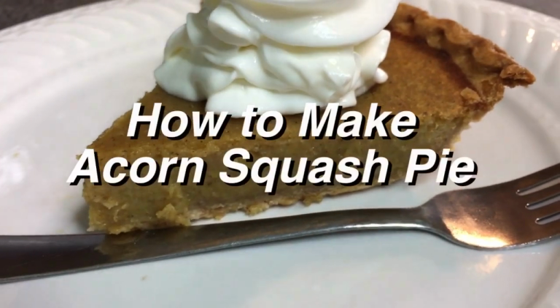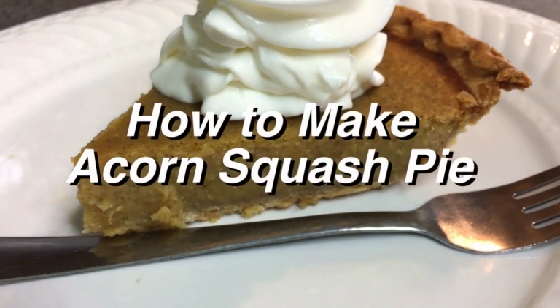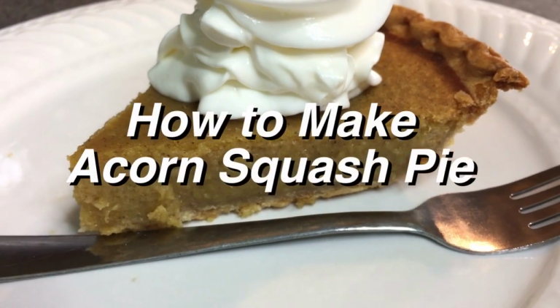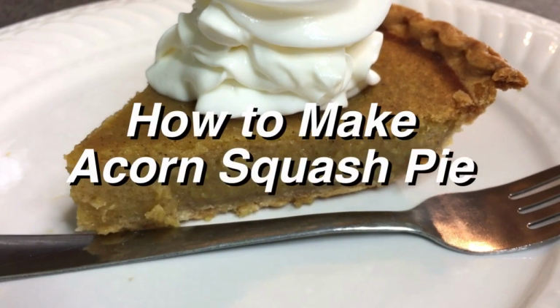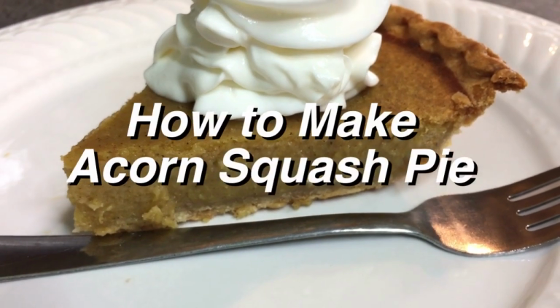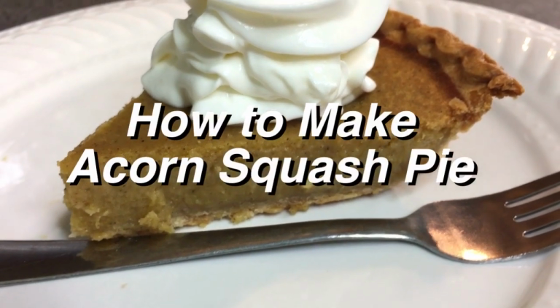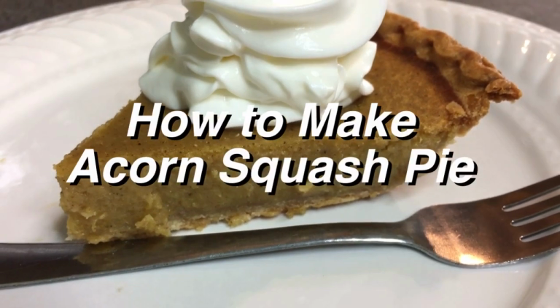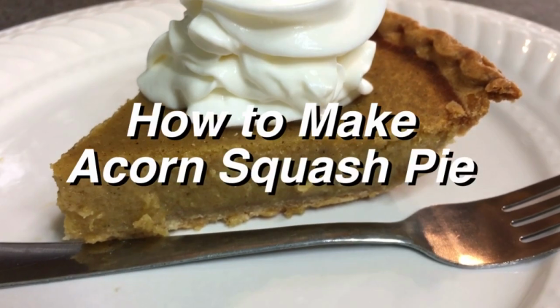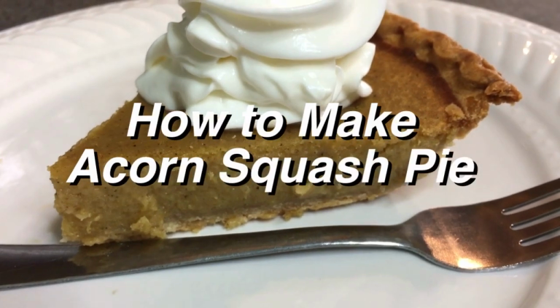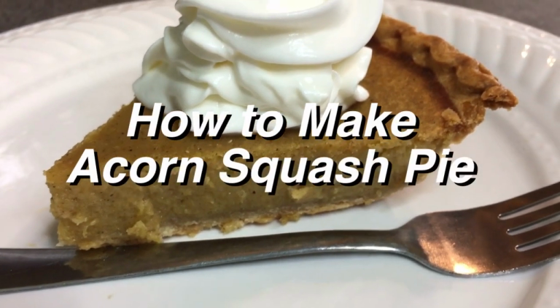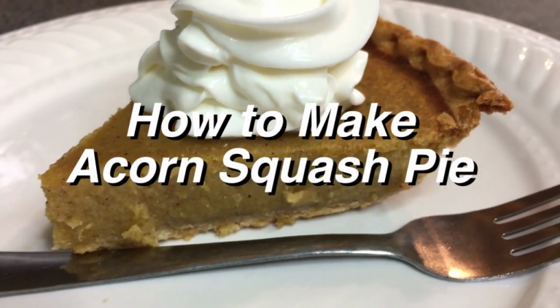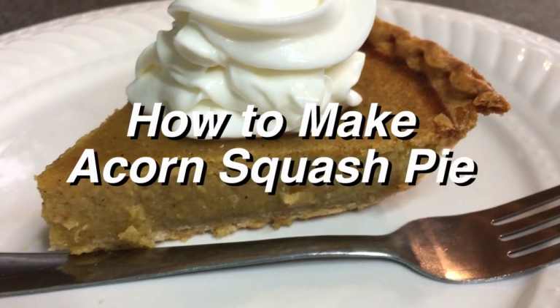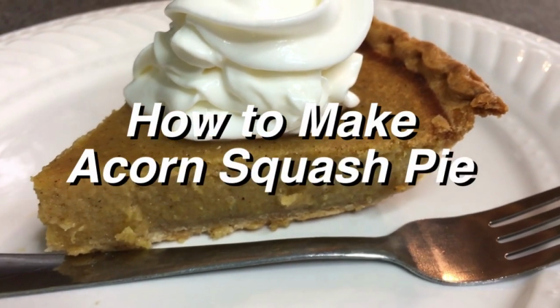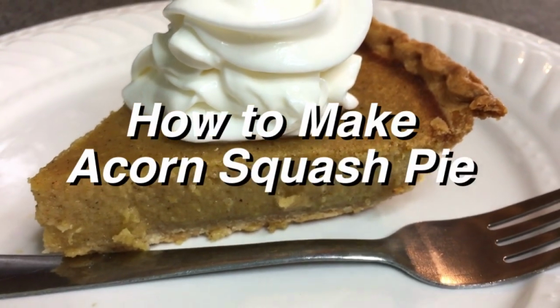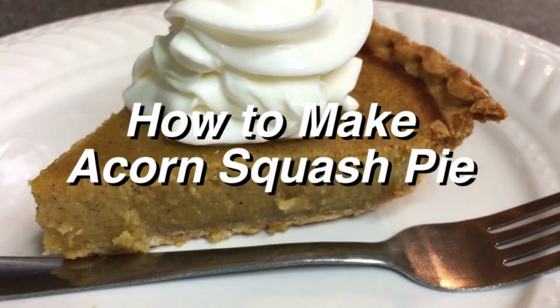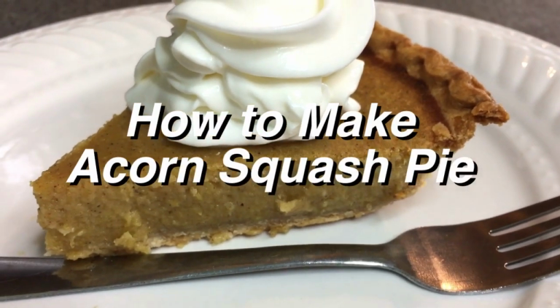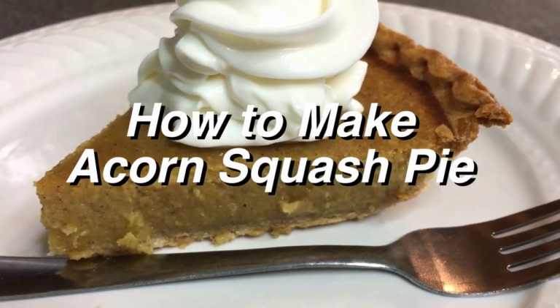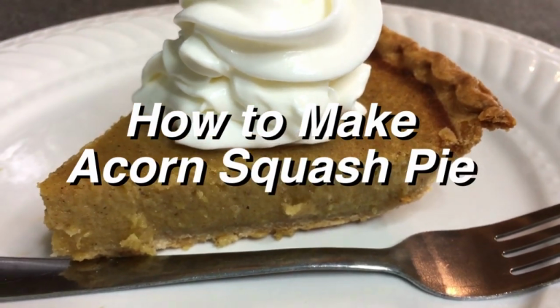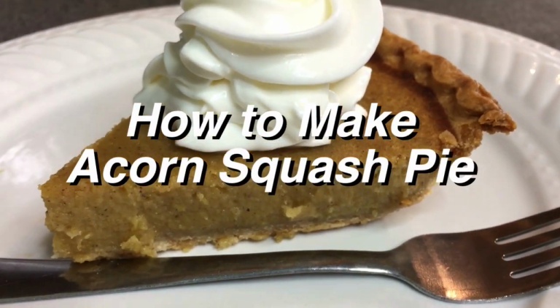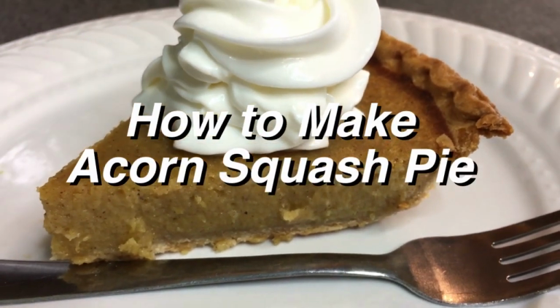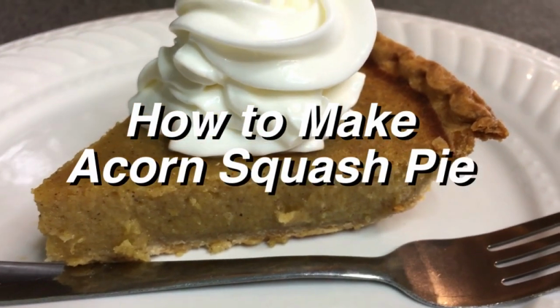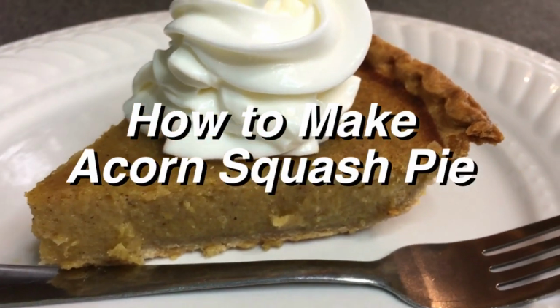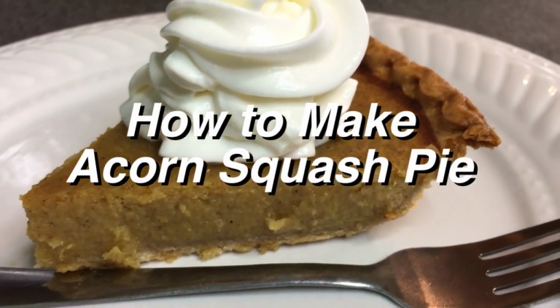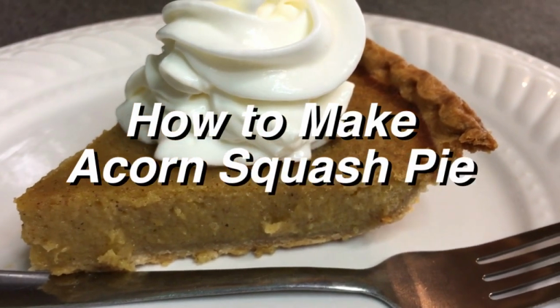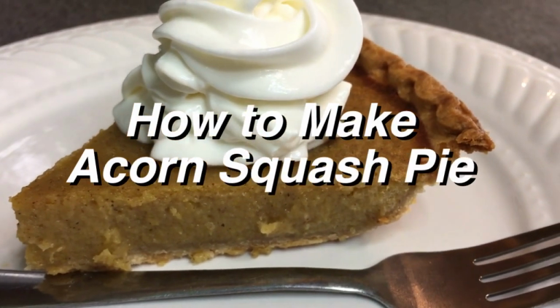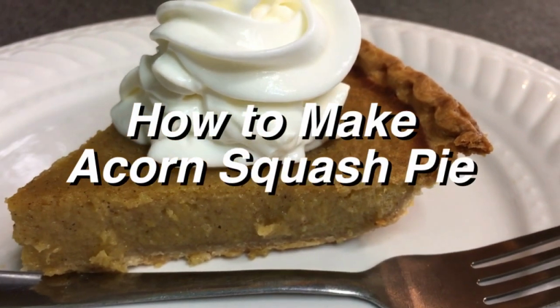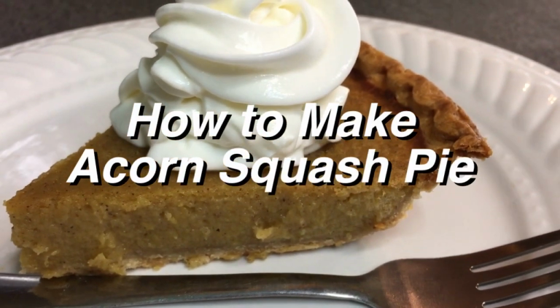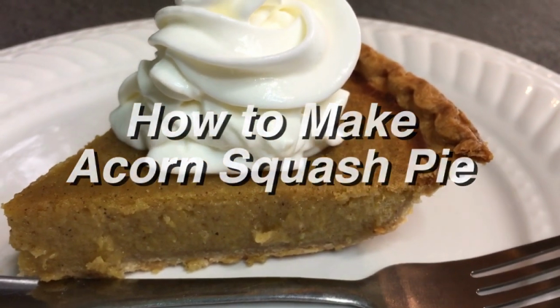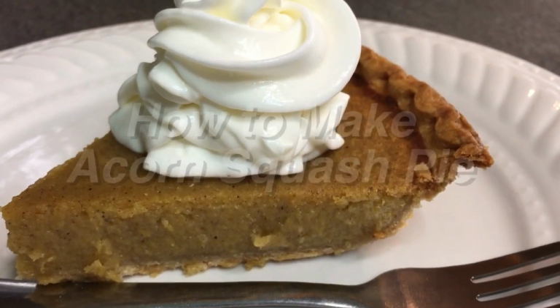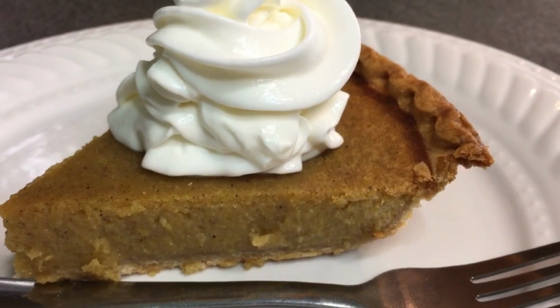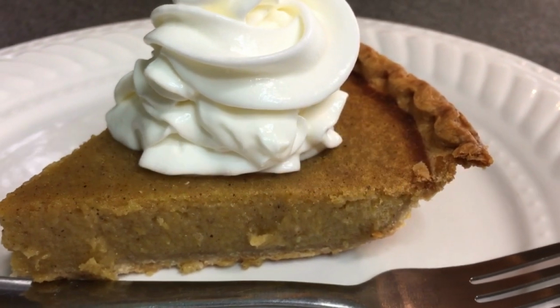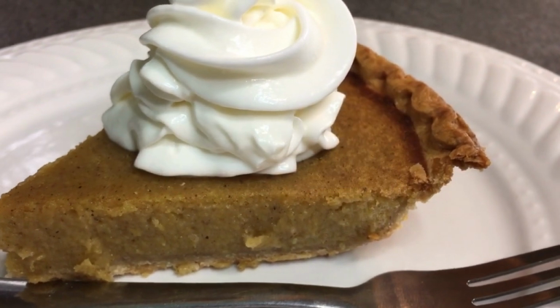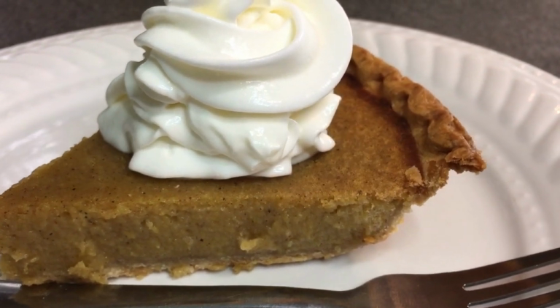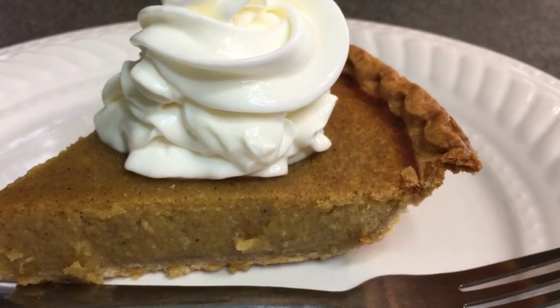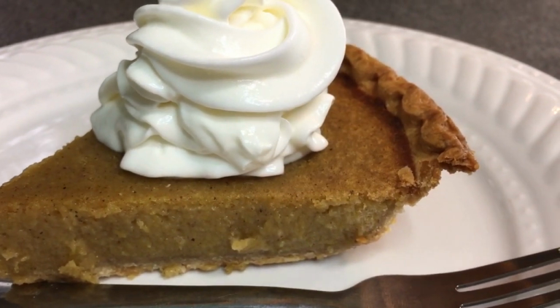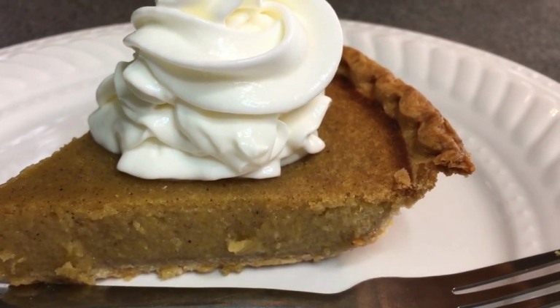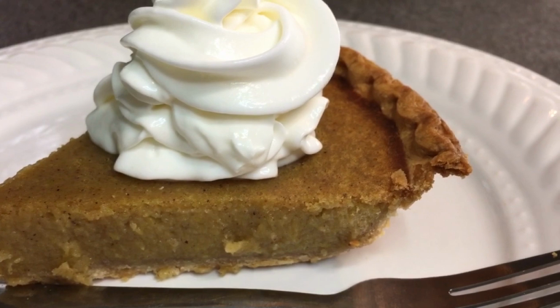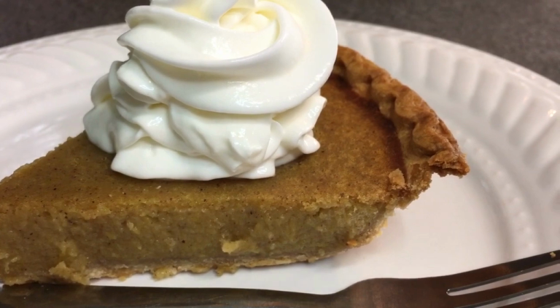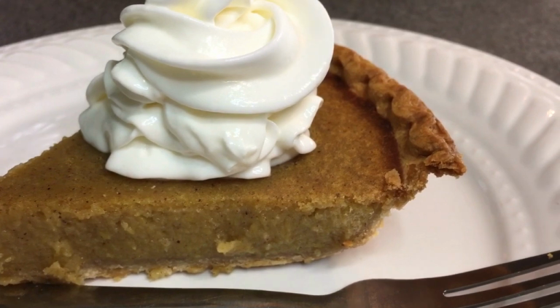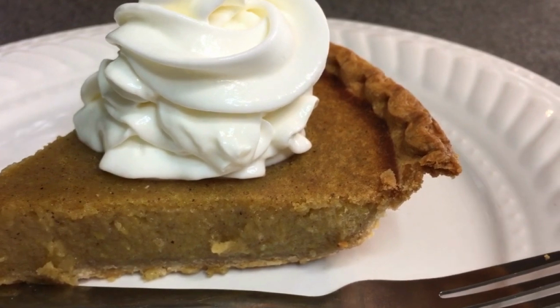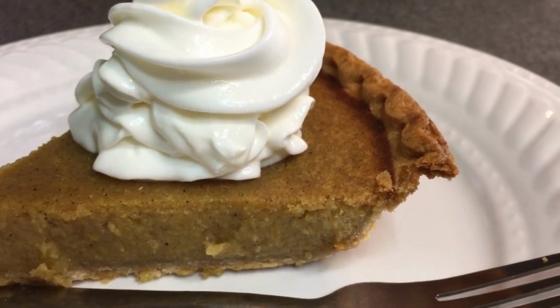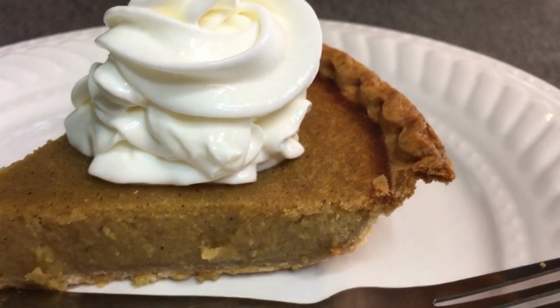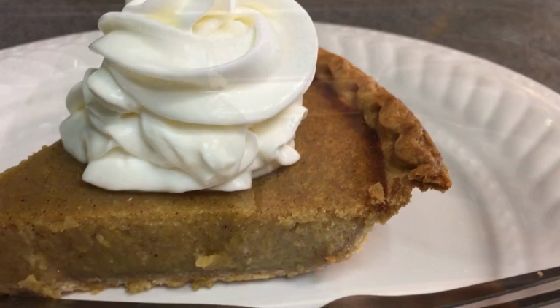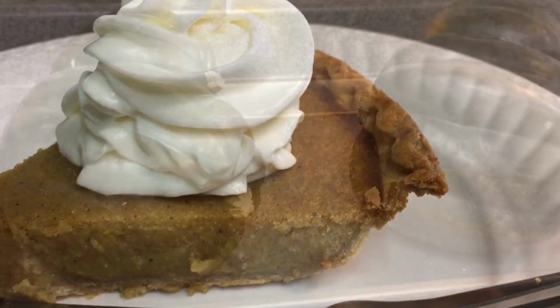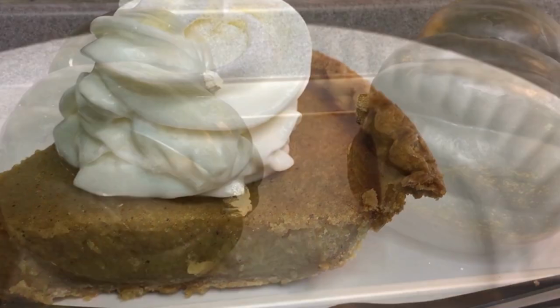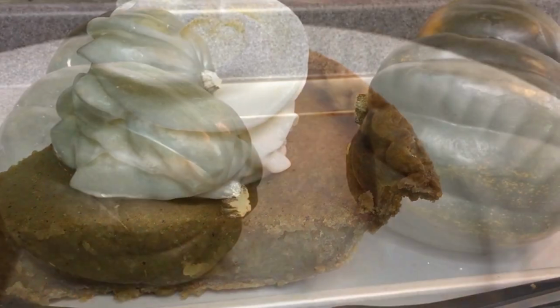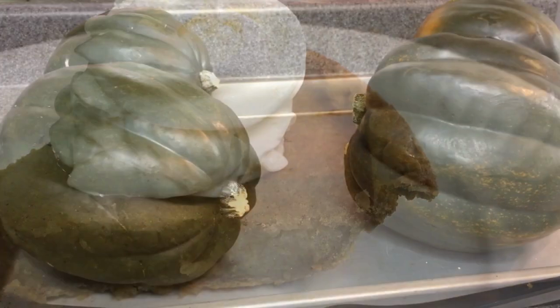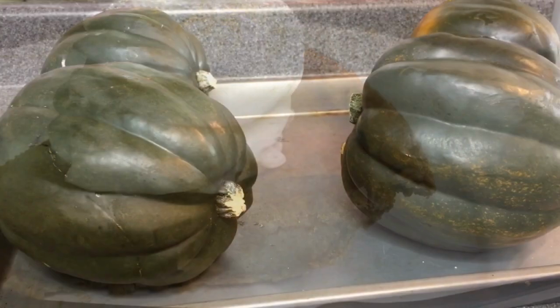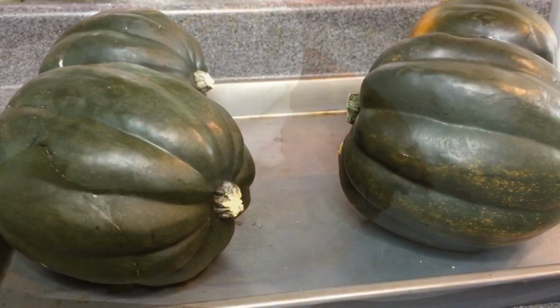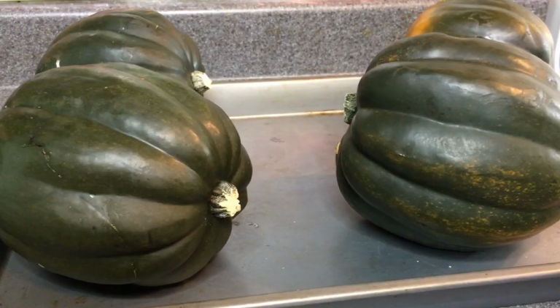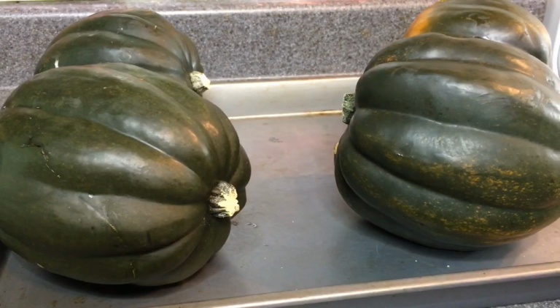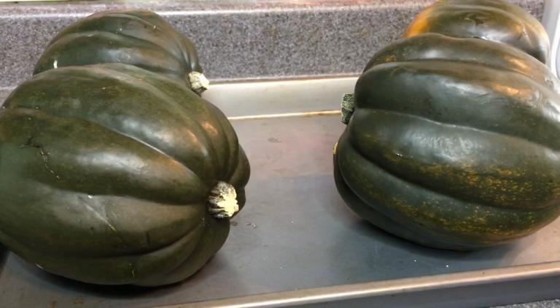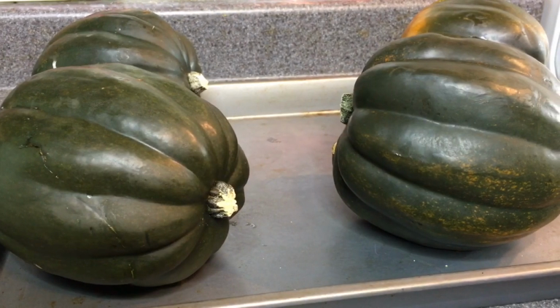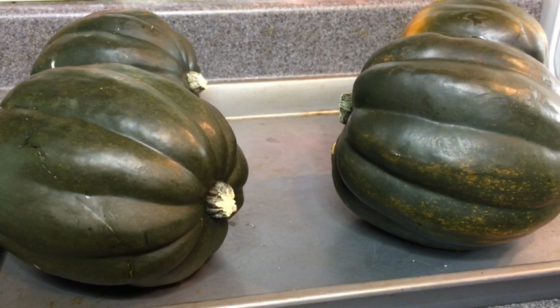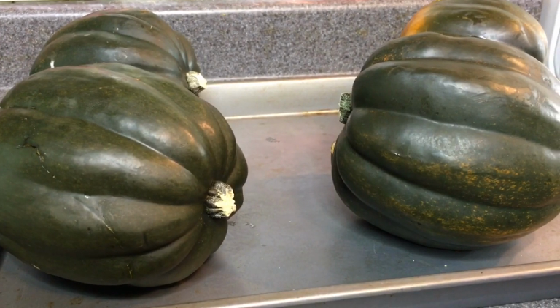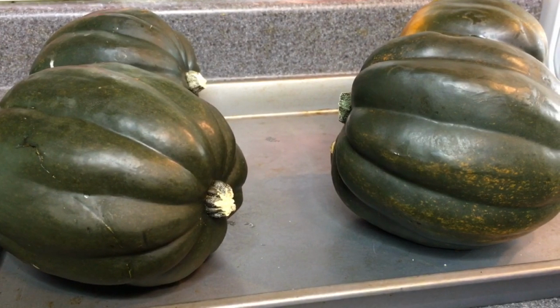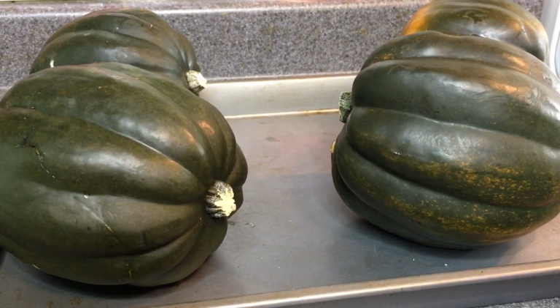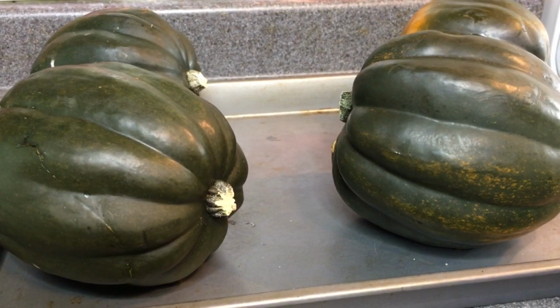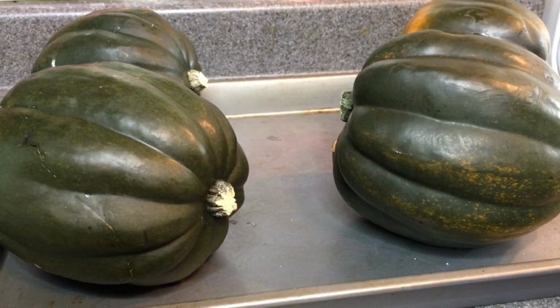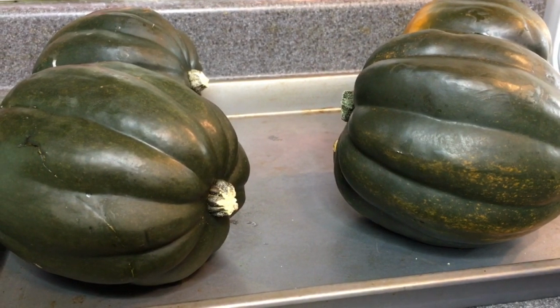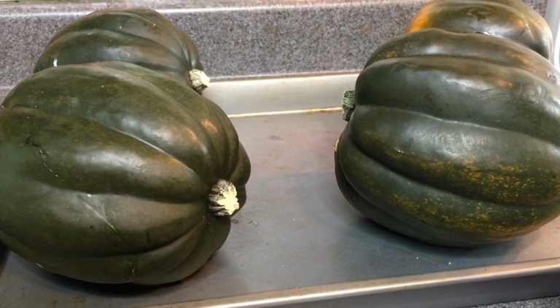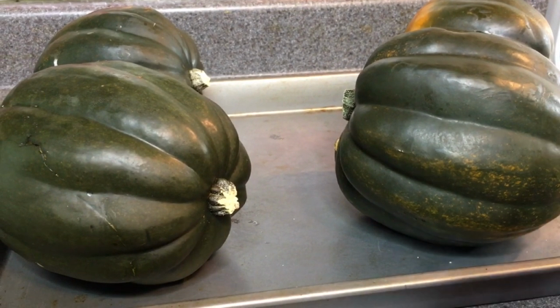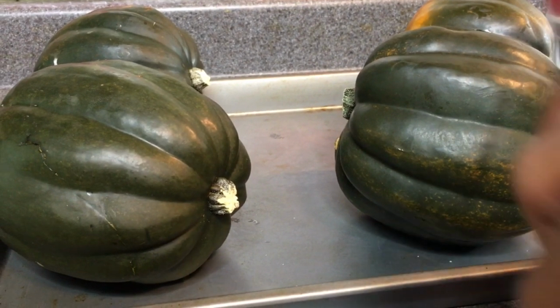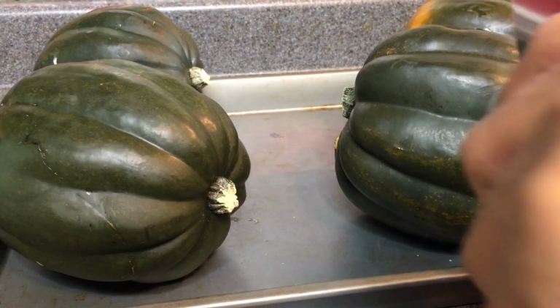Hello again to all my dinner guests and thank you for joining me for another video. In this video I'm going to show you how I make my acorn squash pies.